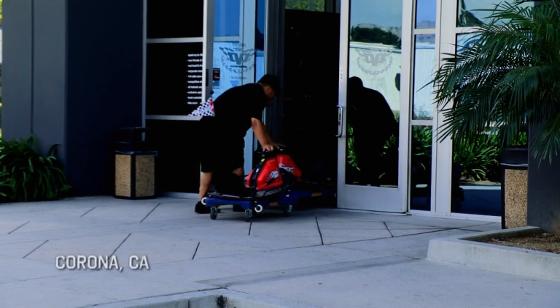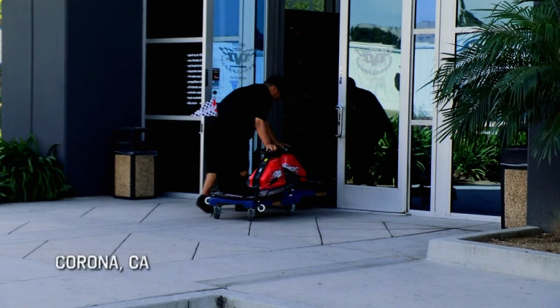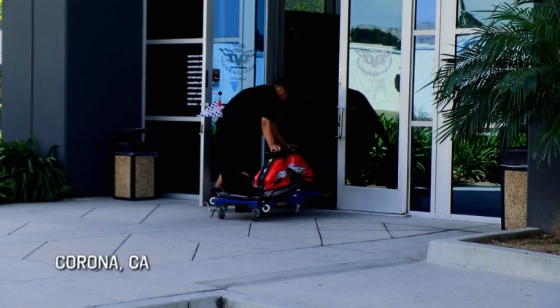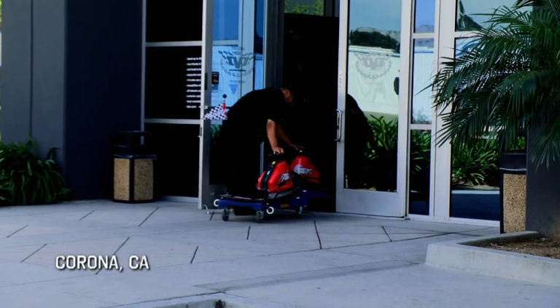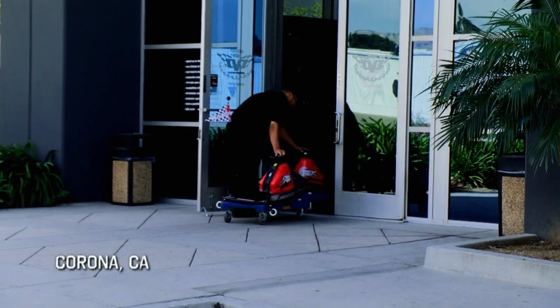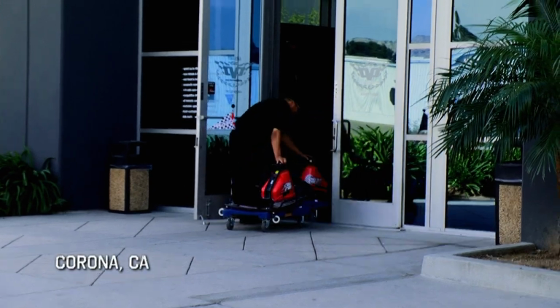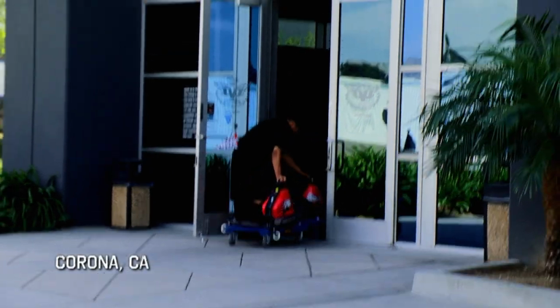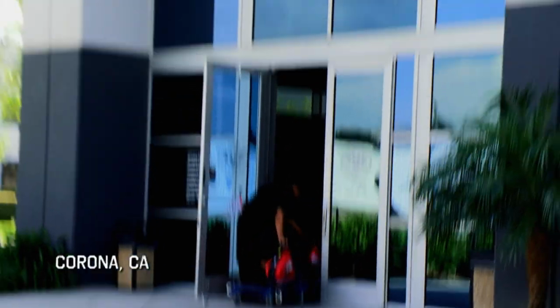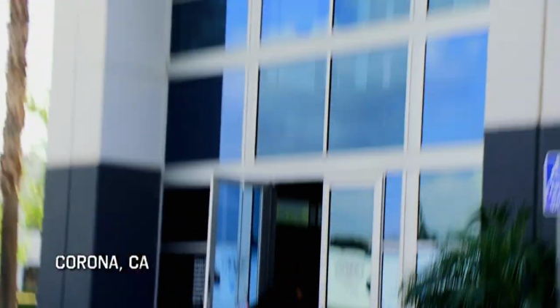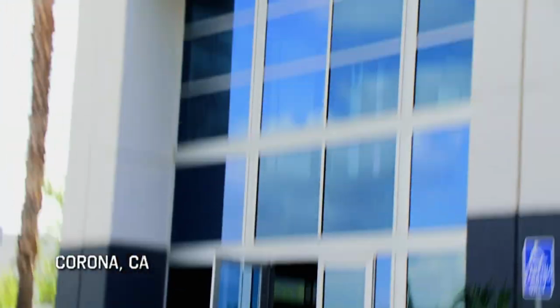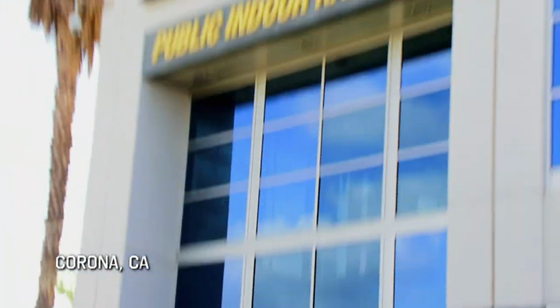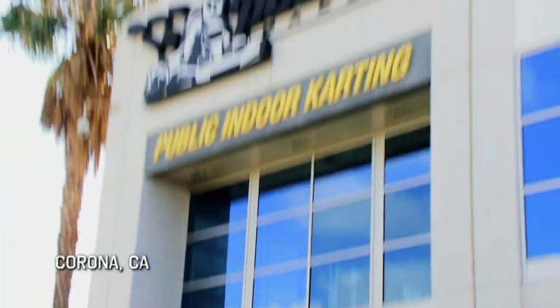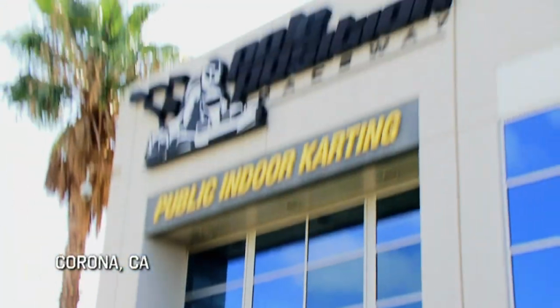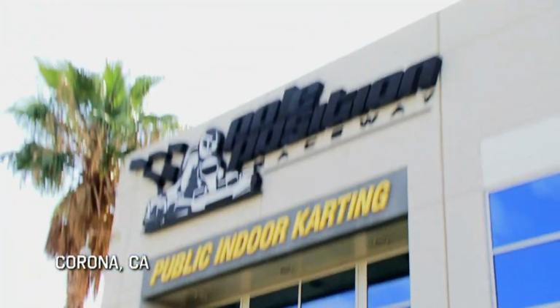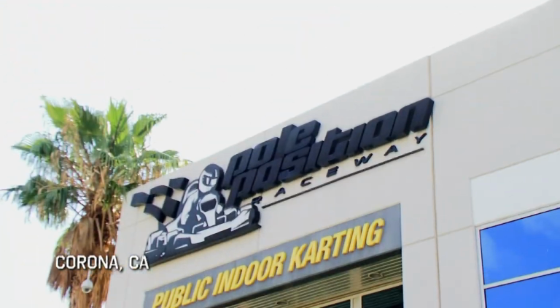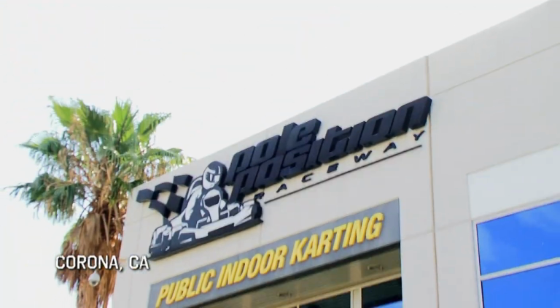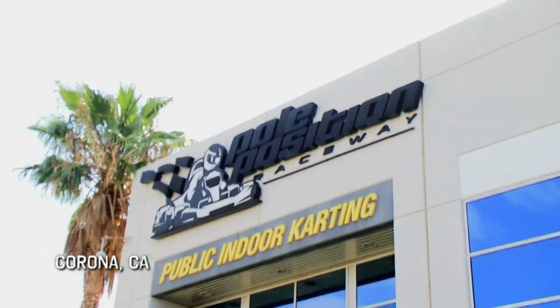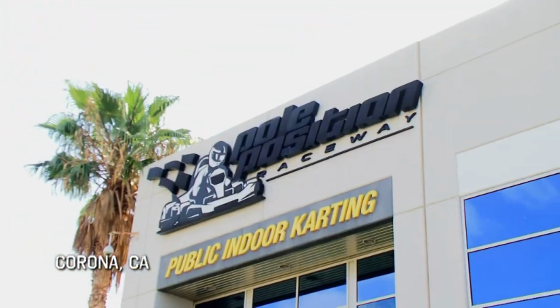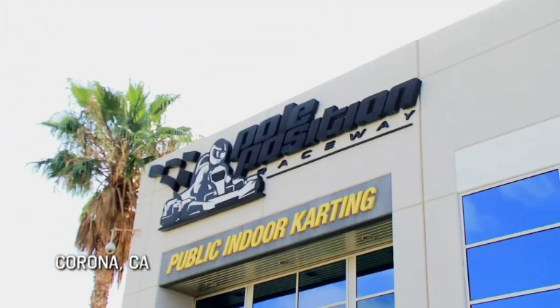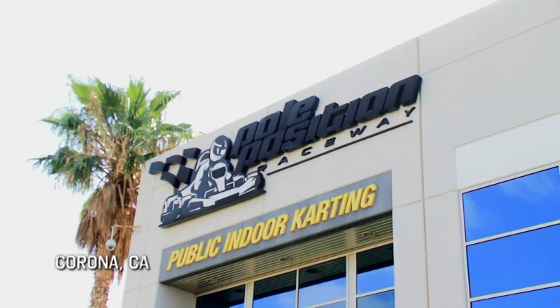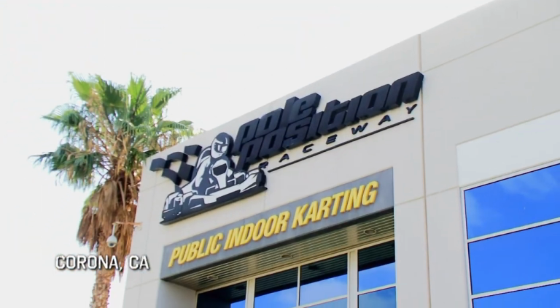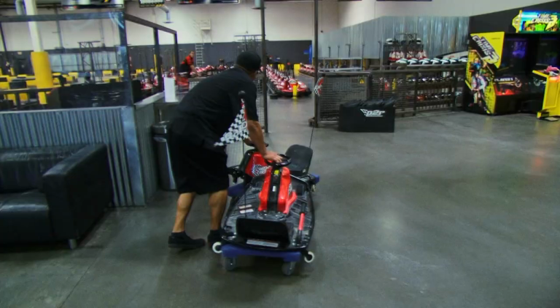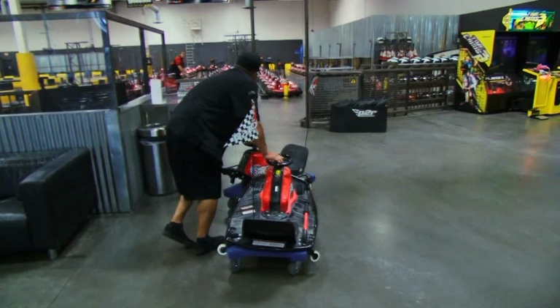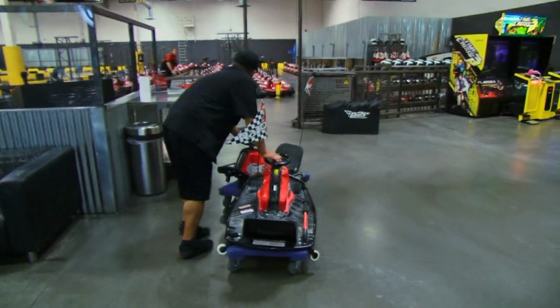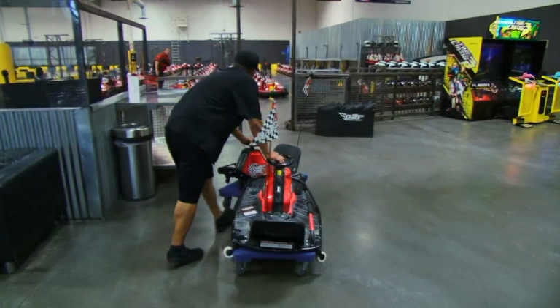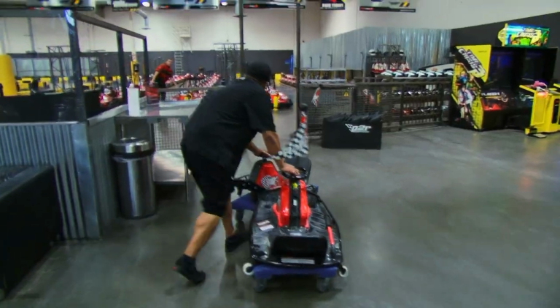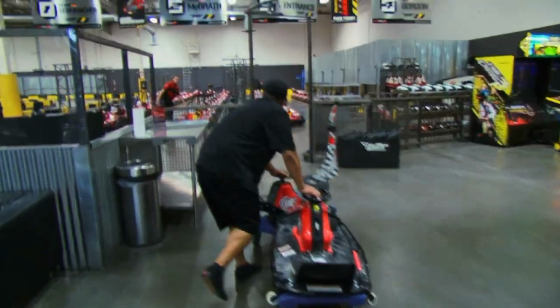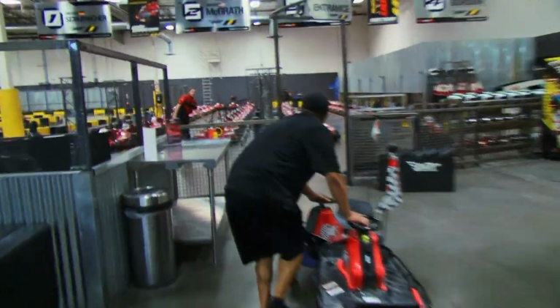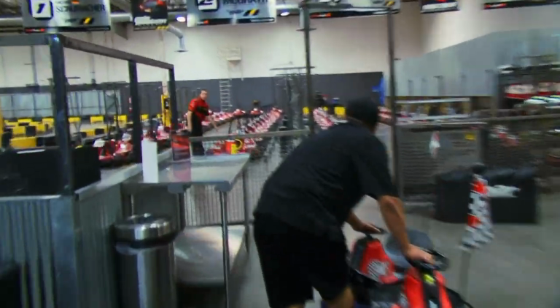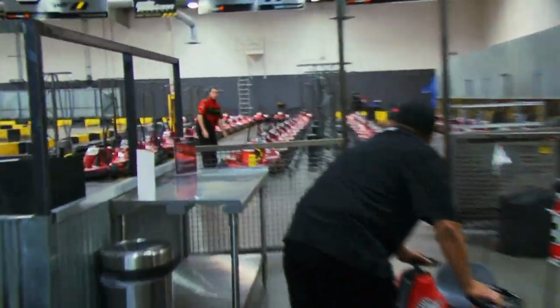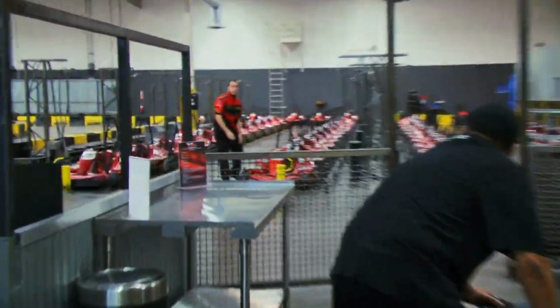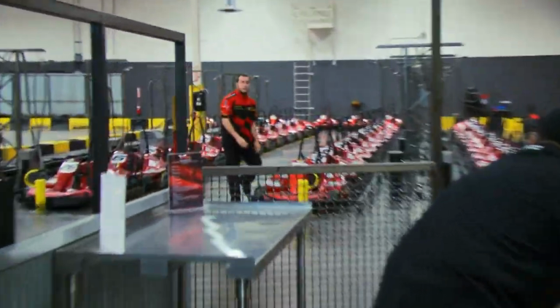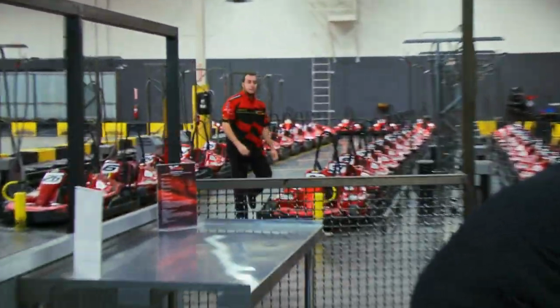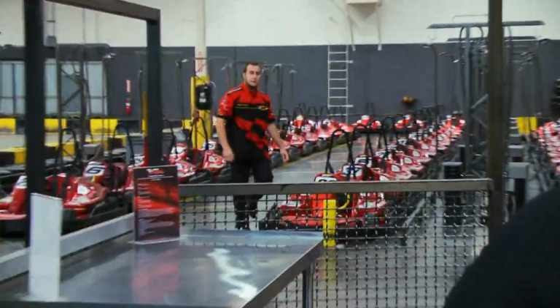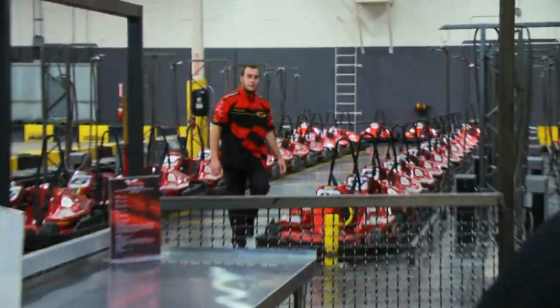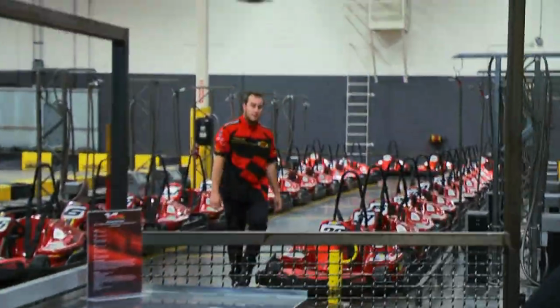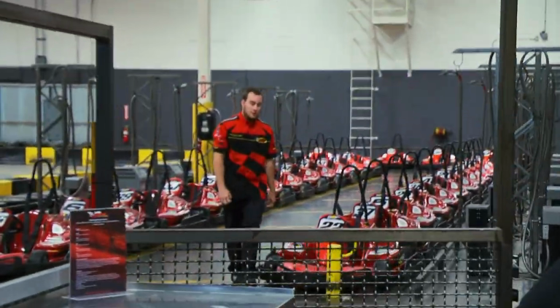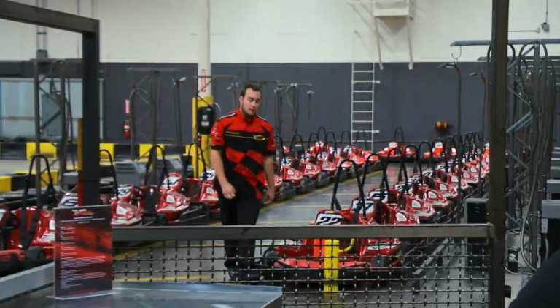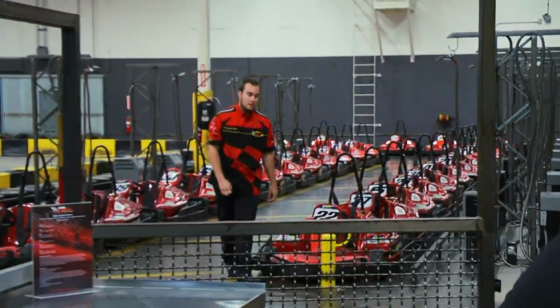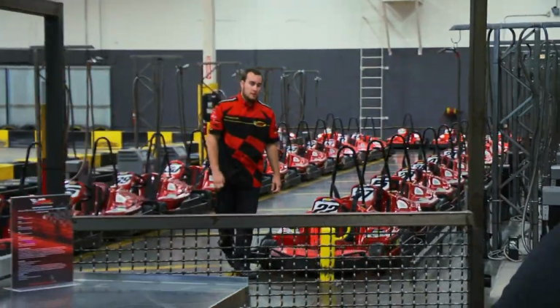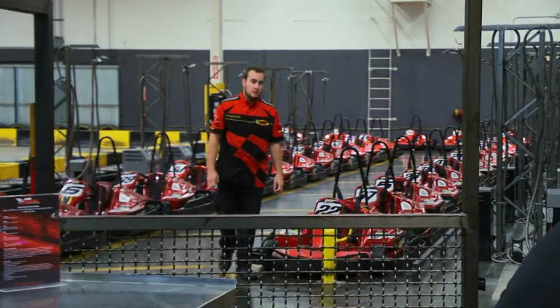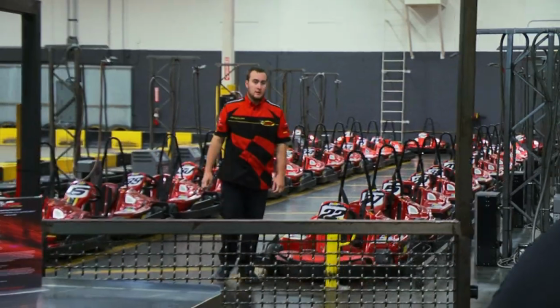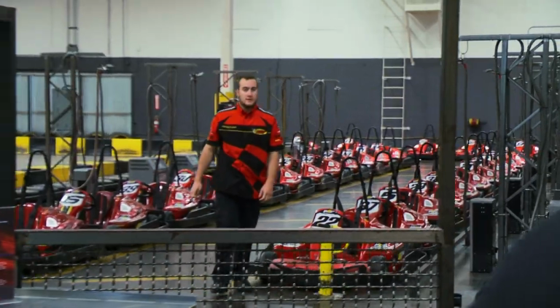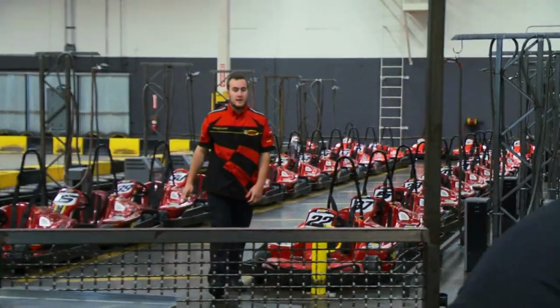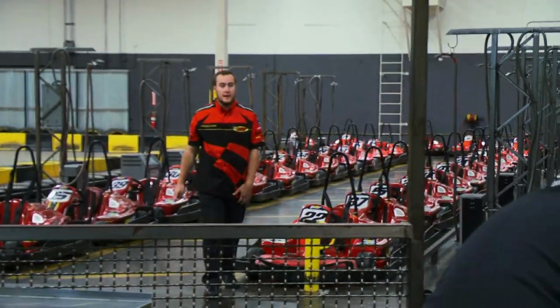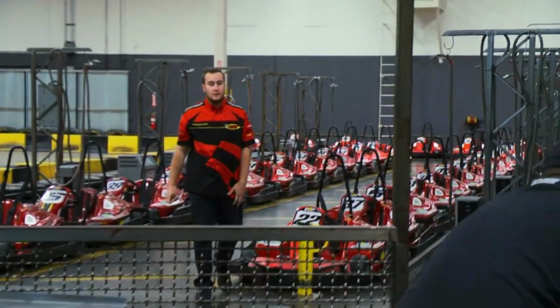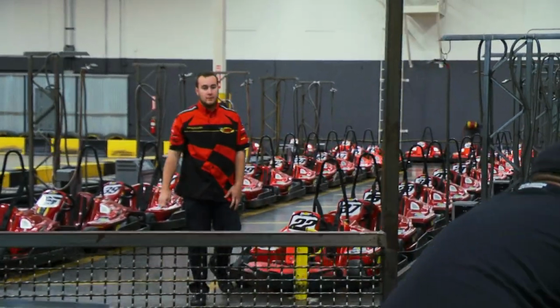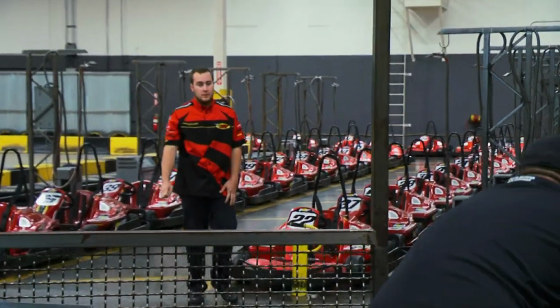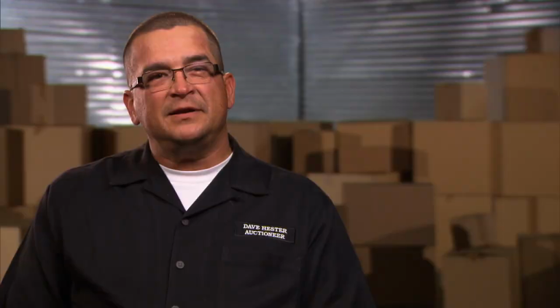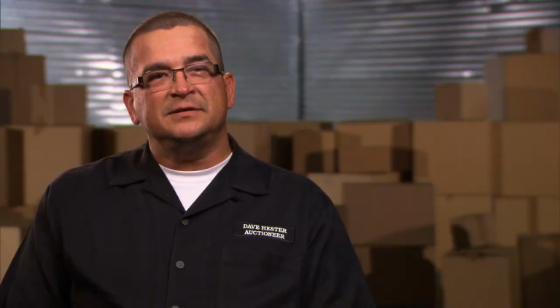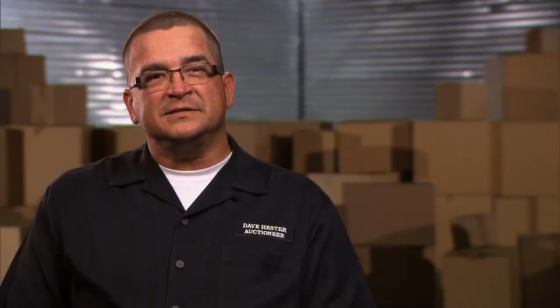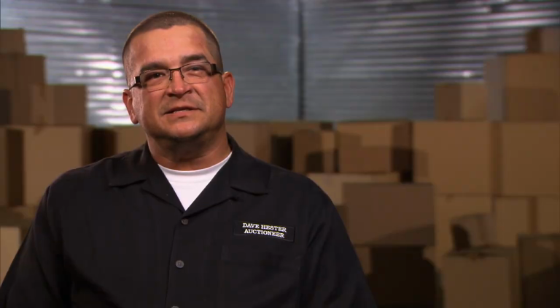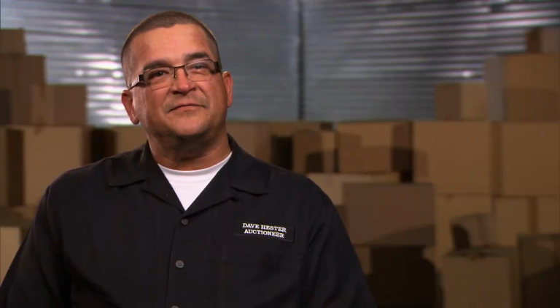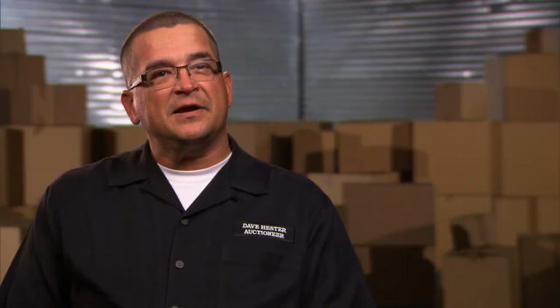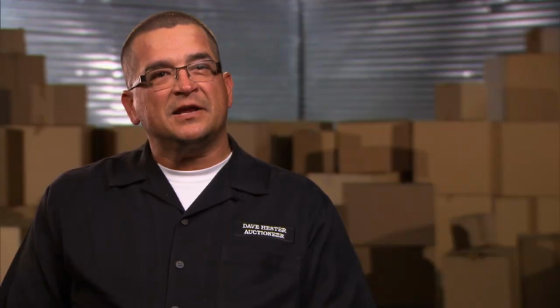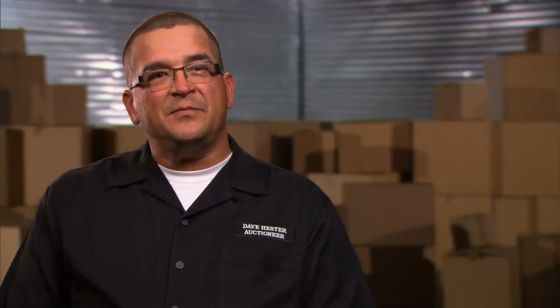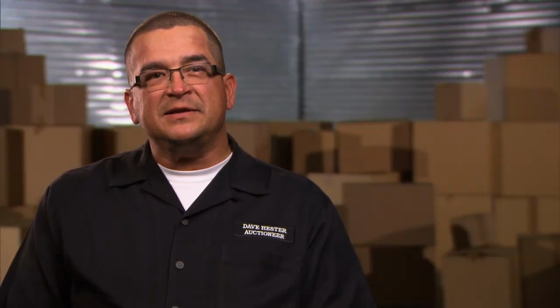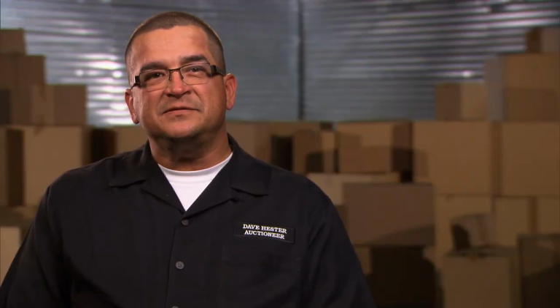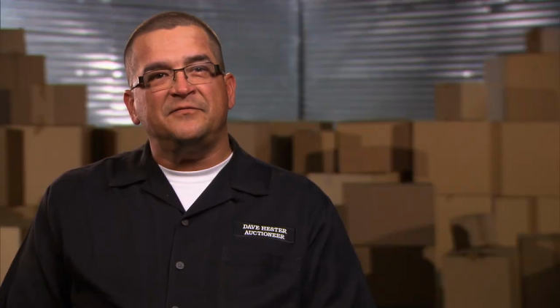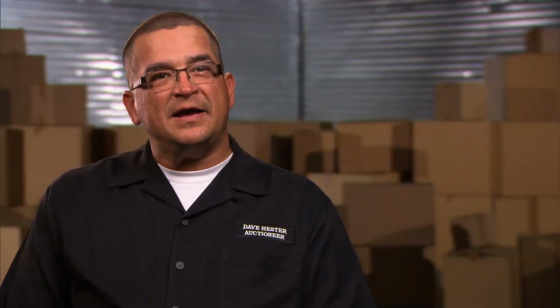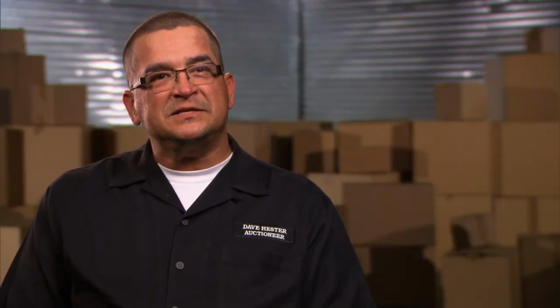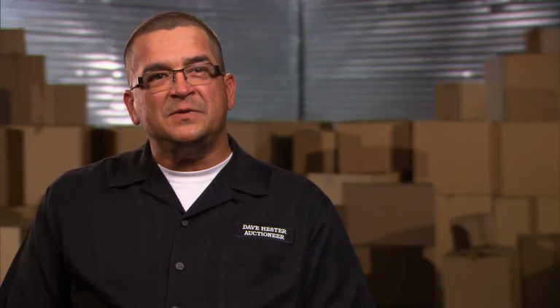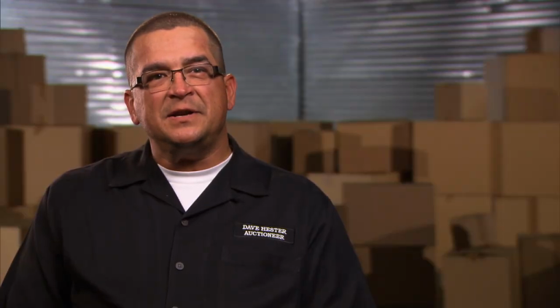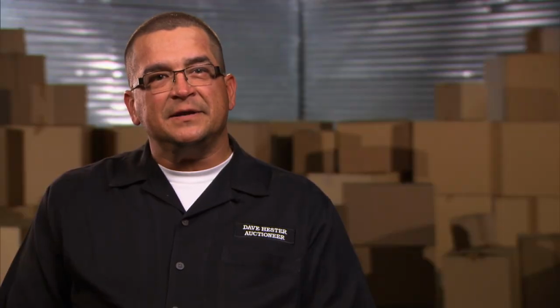I'm taking my go-karts to Pole Position Raceway. Are you Dave? I'm Dave, you're Dale. Yes, I am. To see if I can make some fast money.